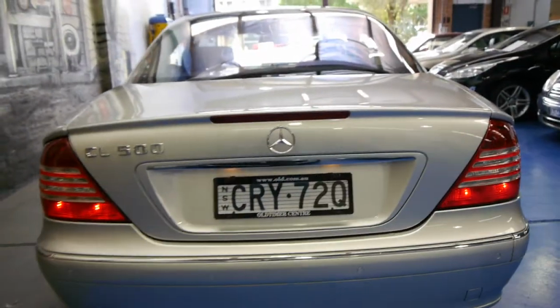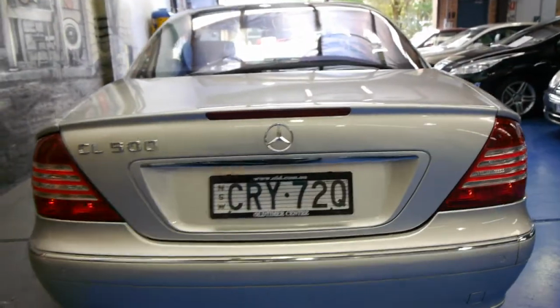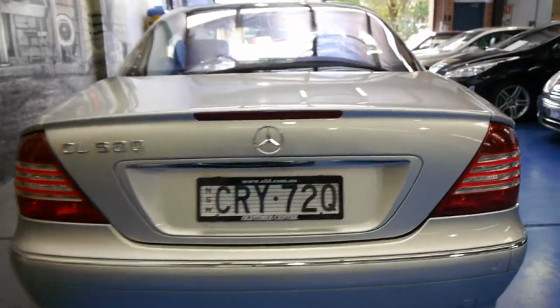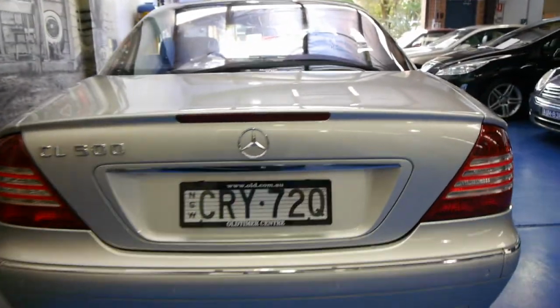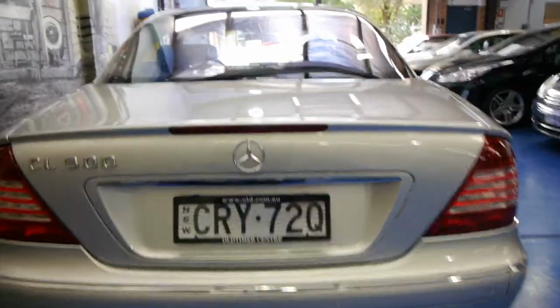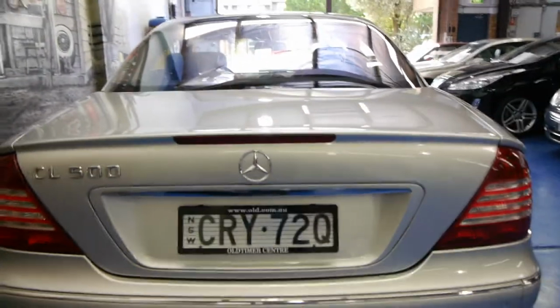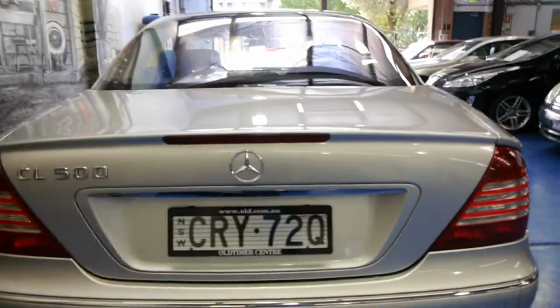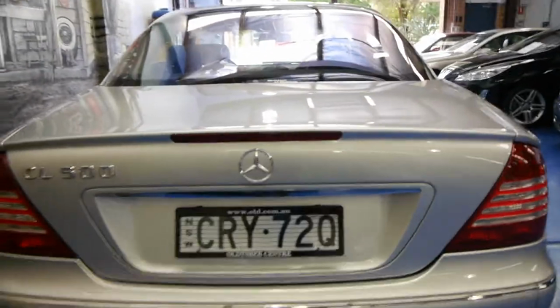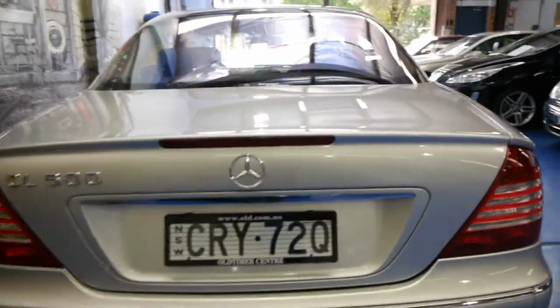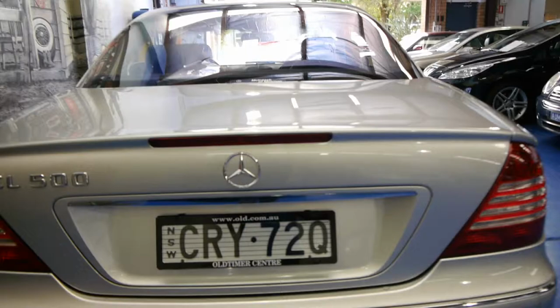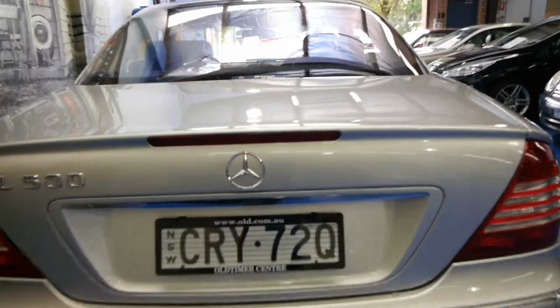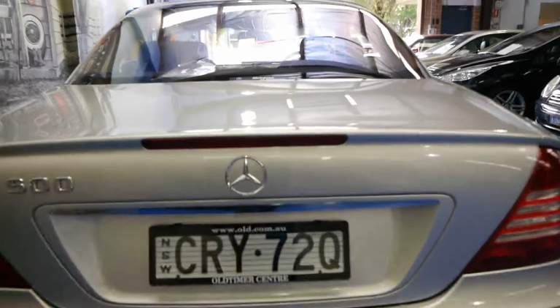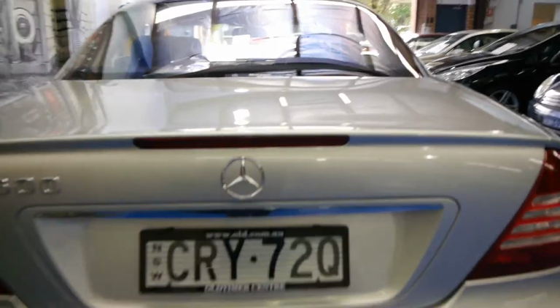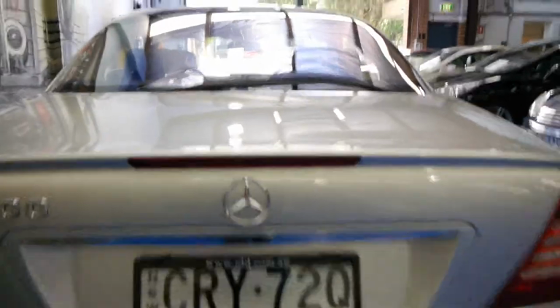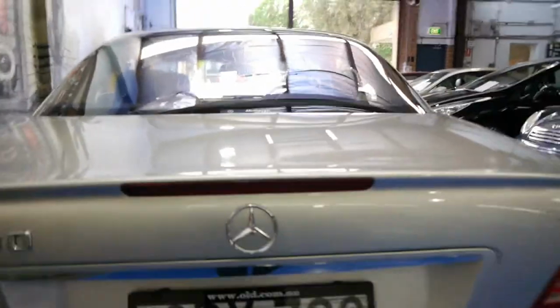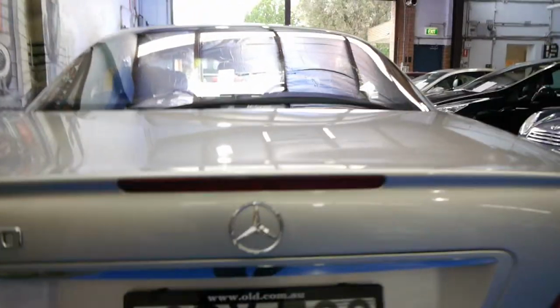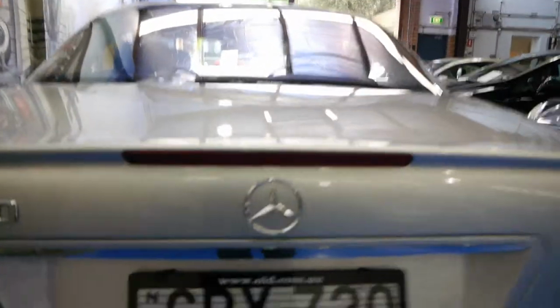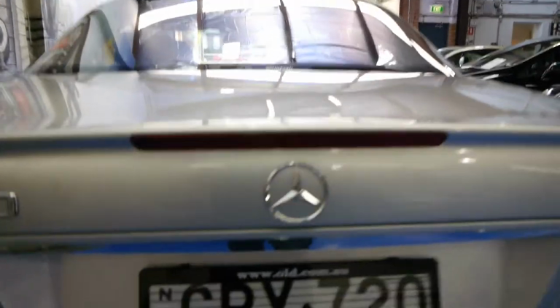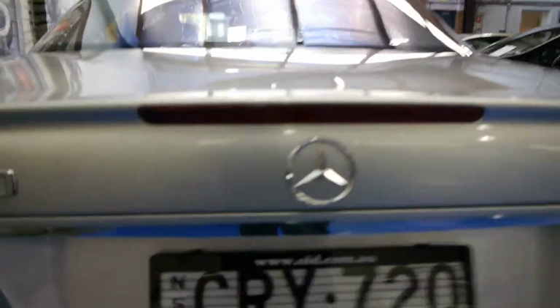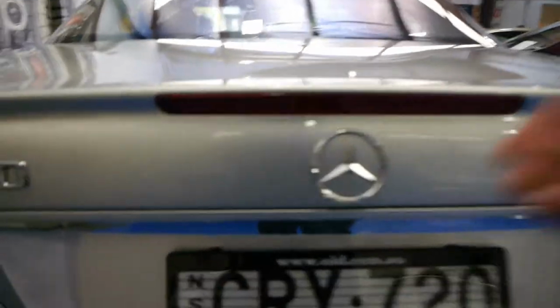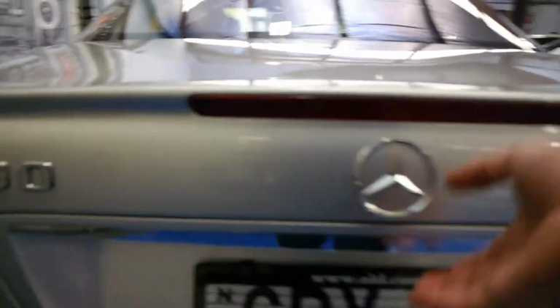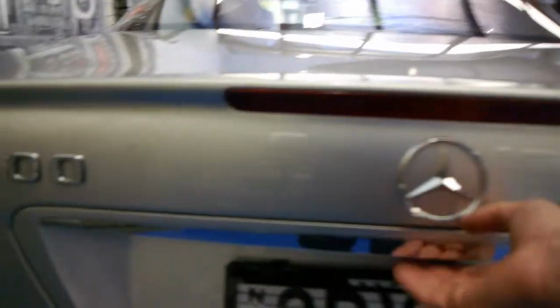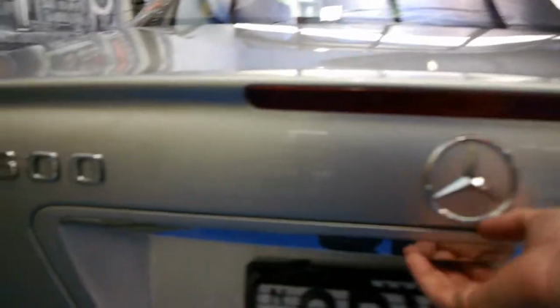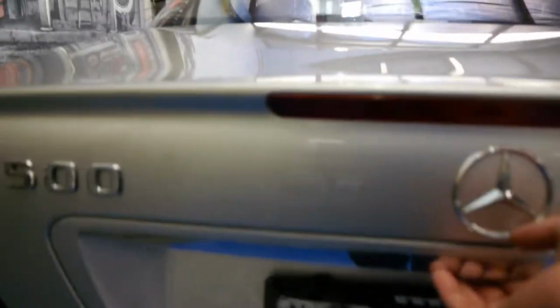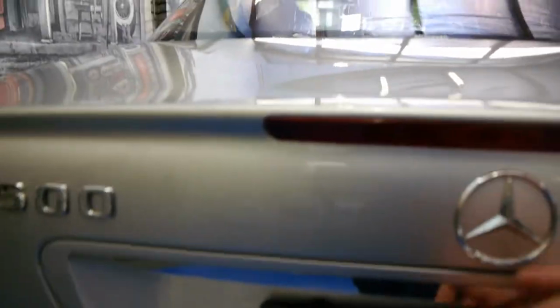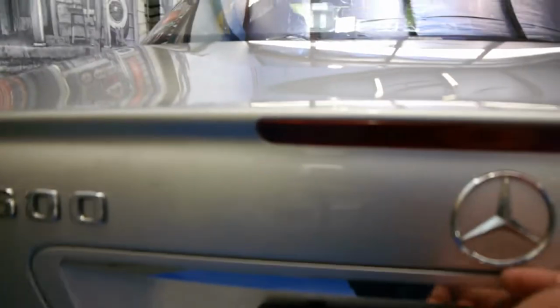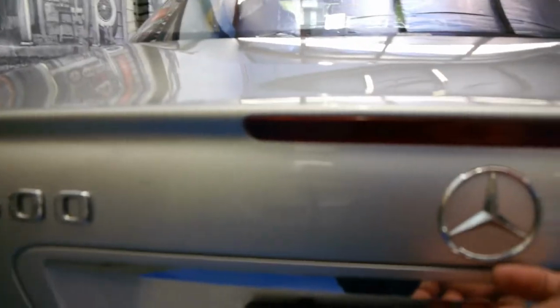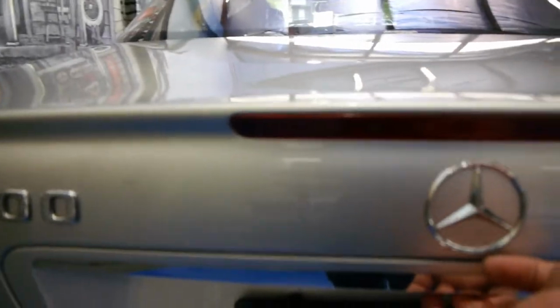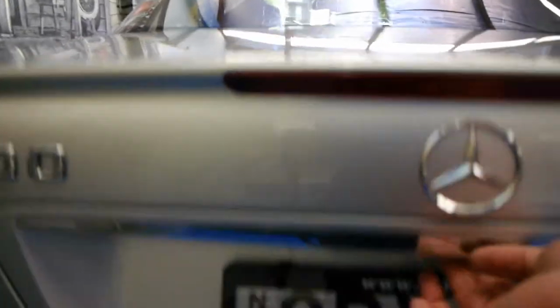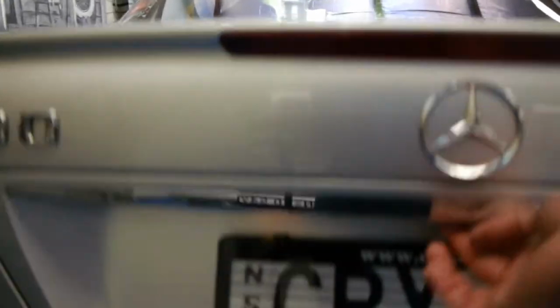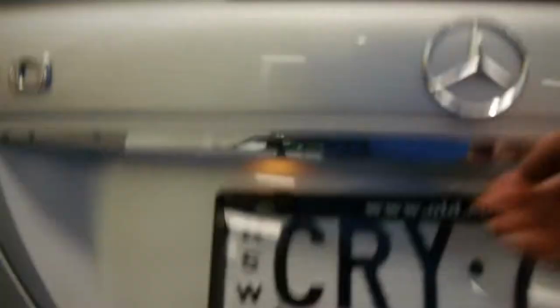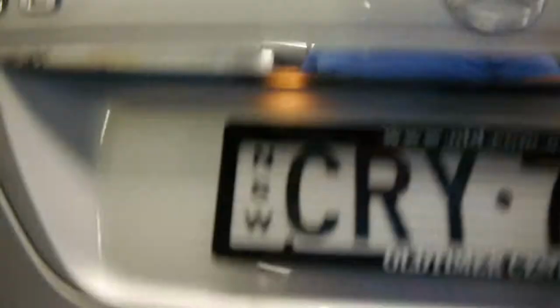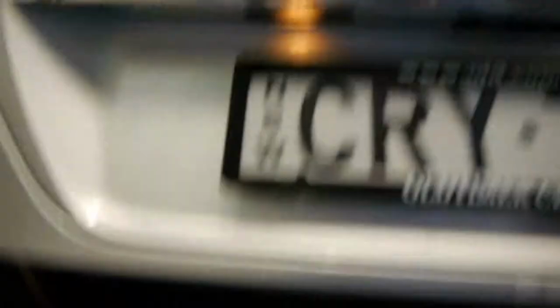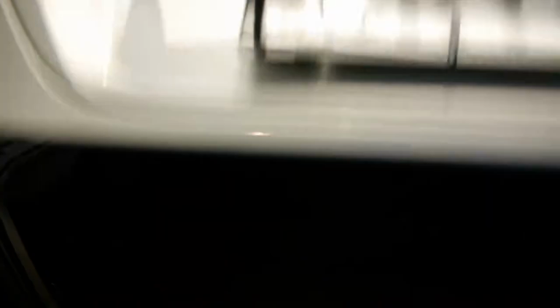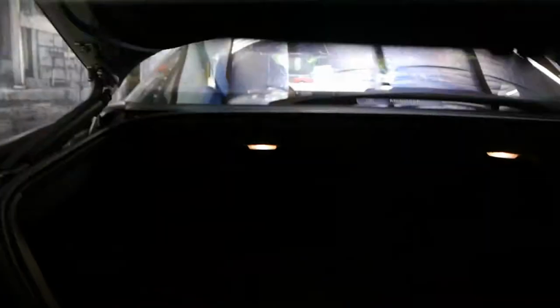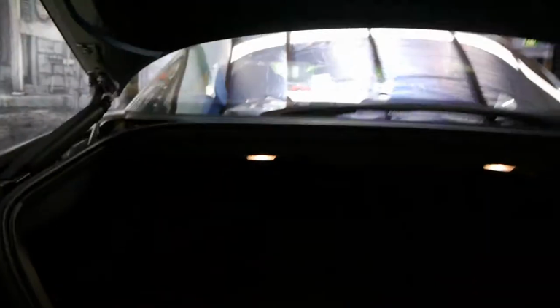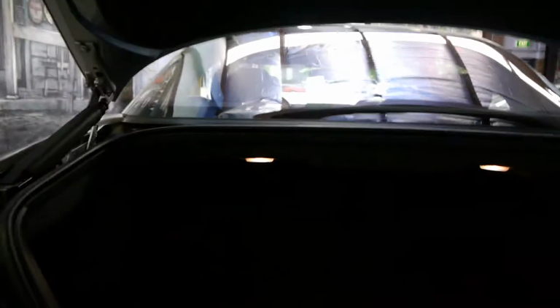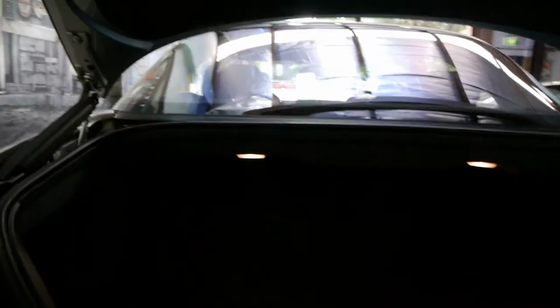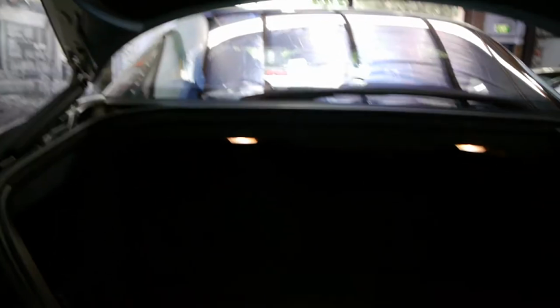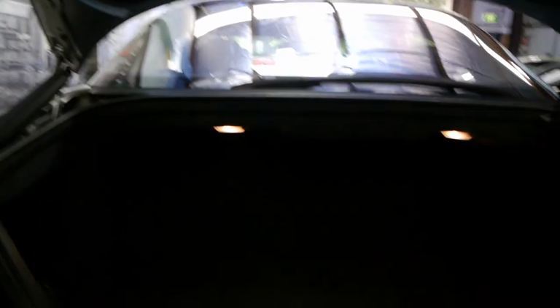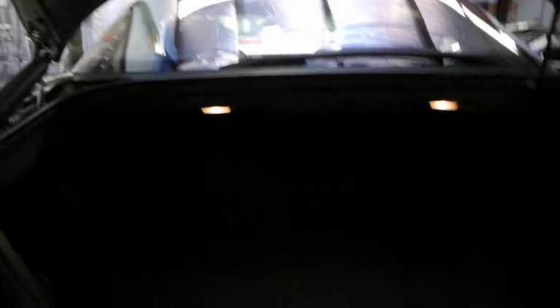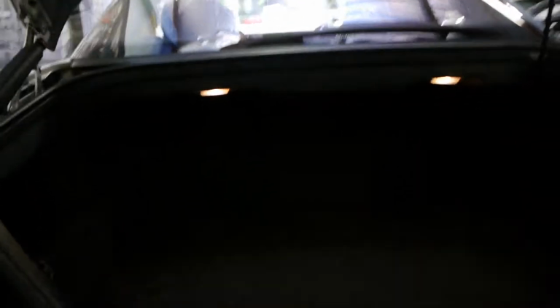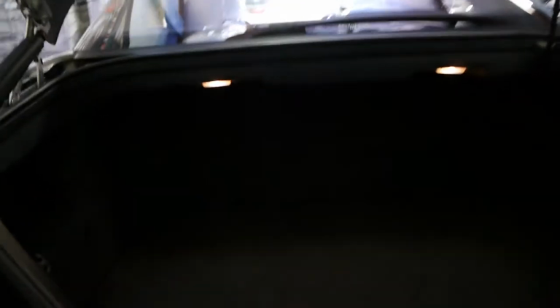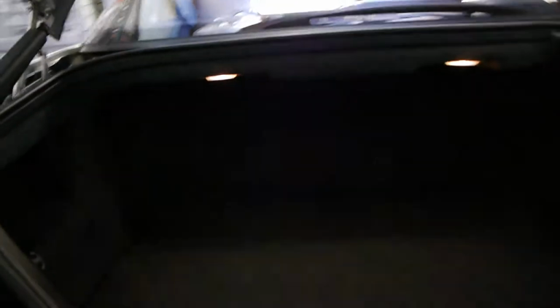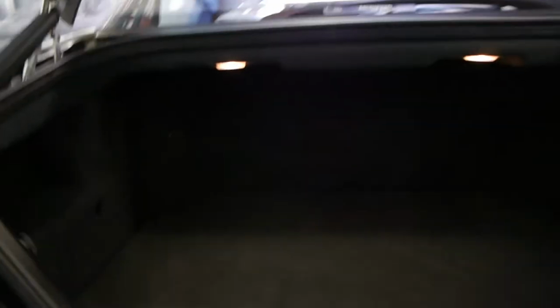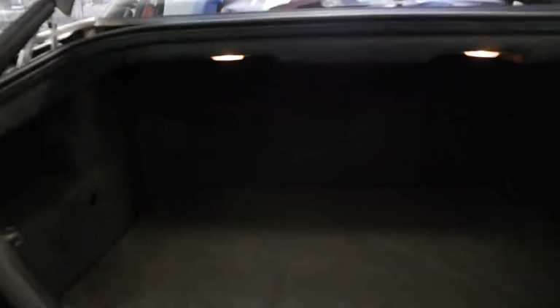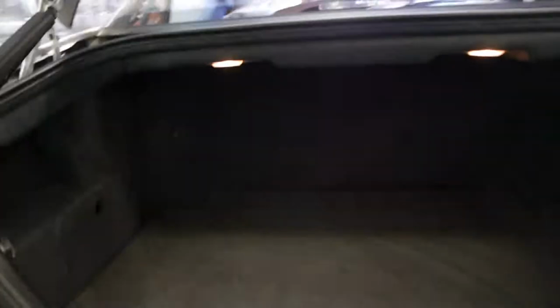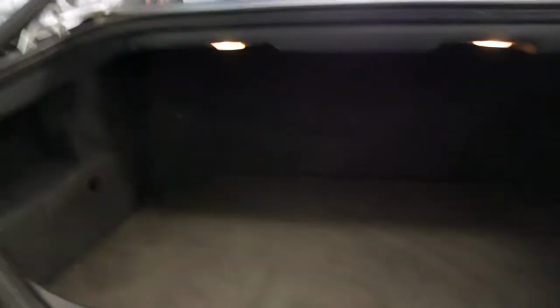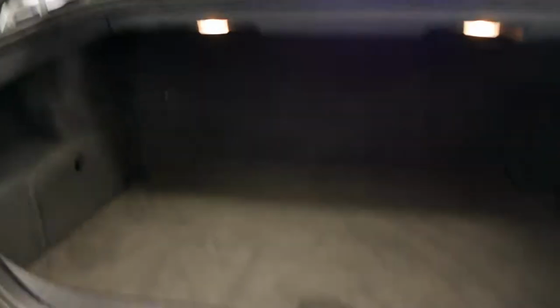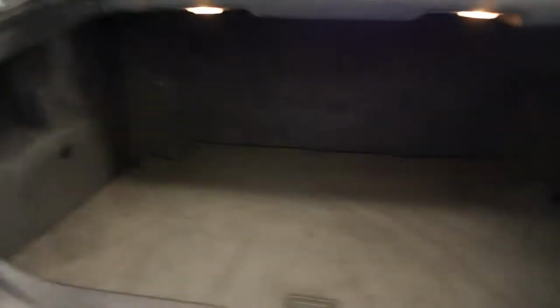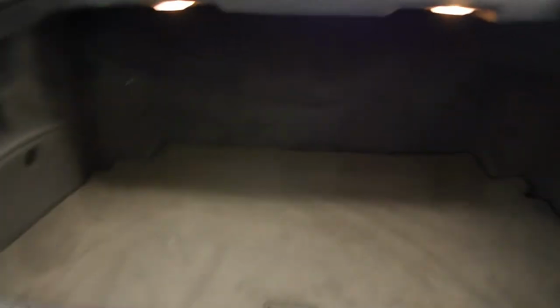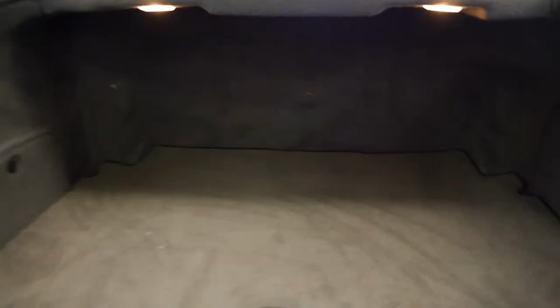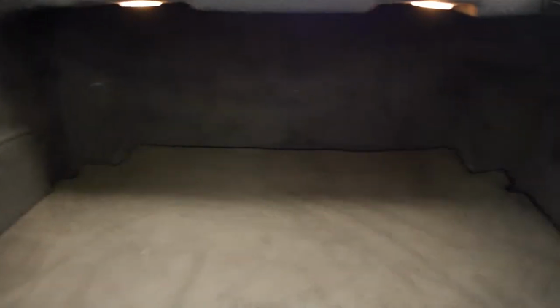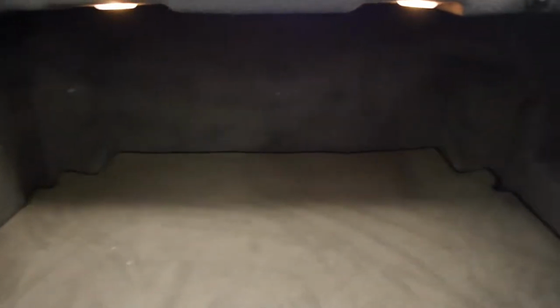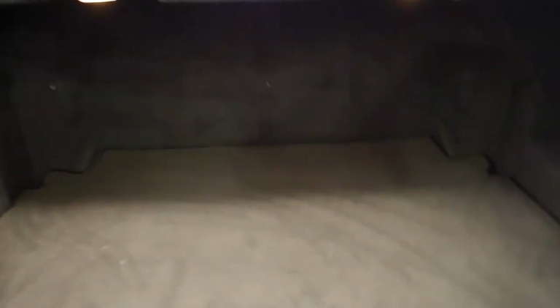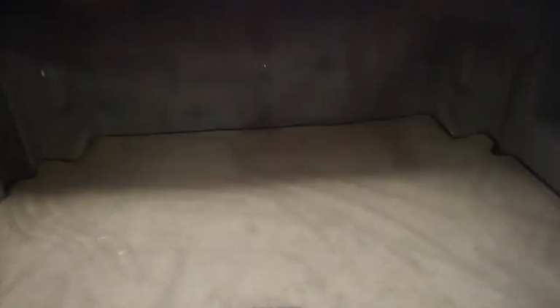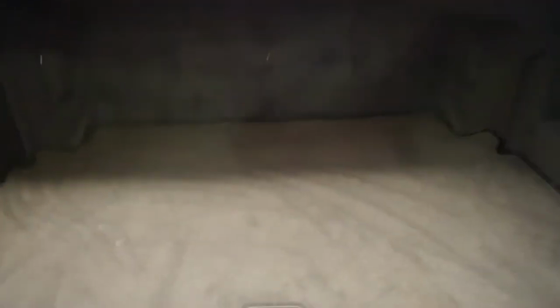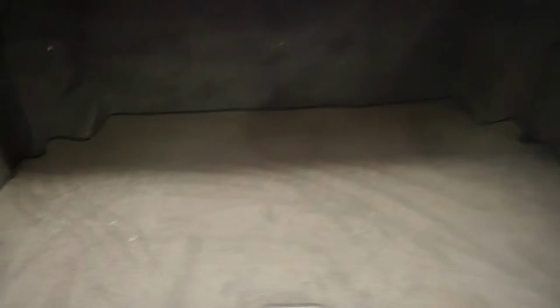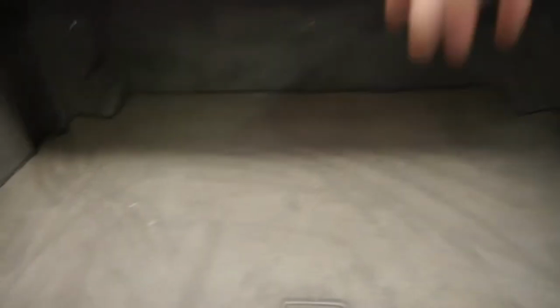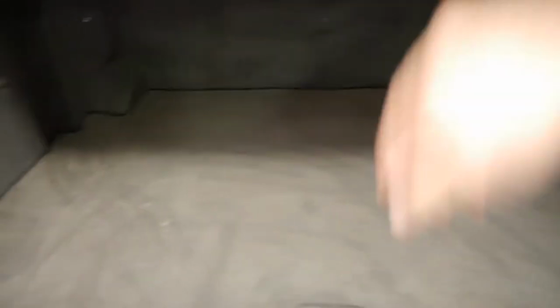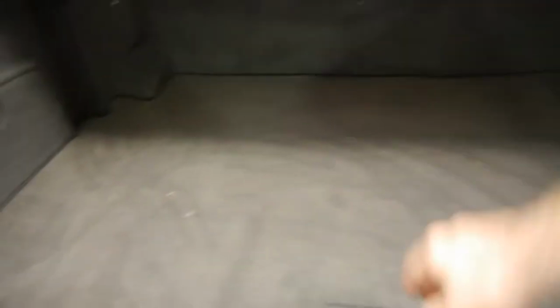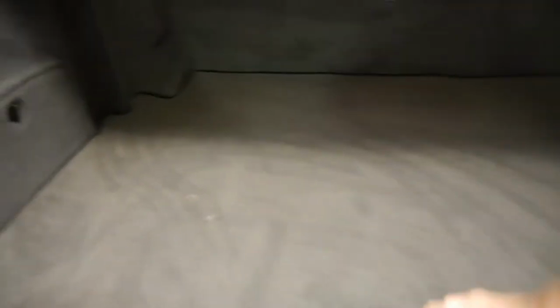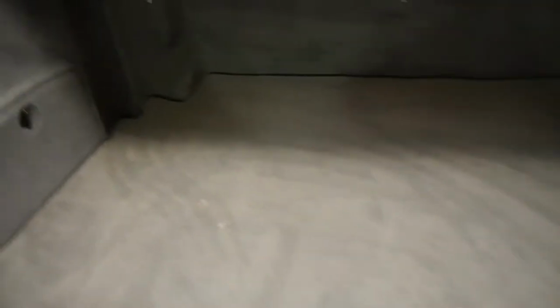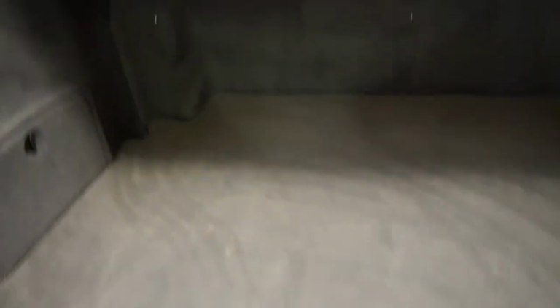It's got the nice twin exhausts and the 500 sounds absolutely fantastic. It's got soft-close doors and a soft-close boot, which all works perfectly.